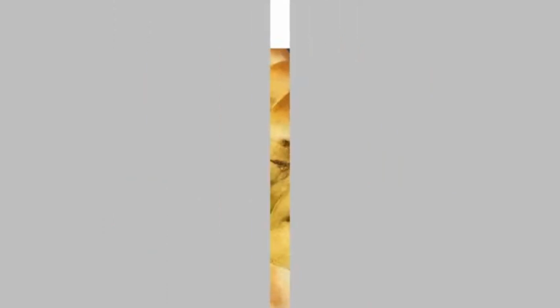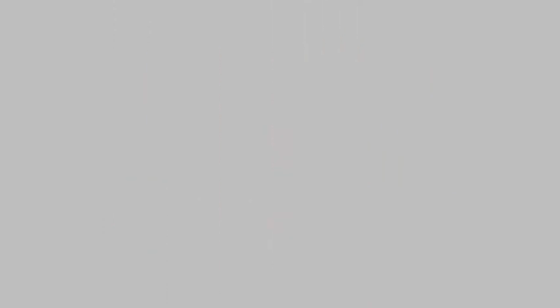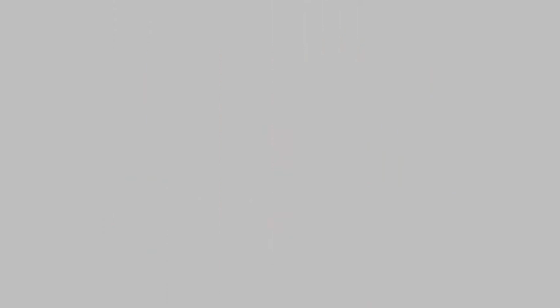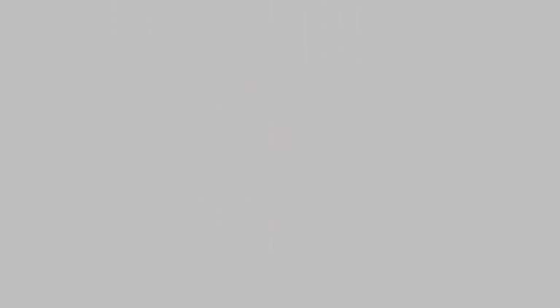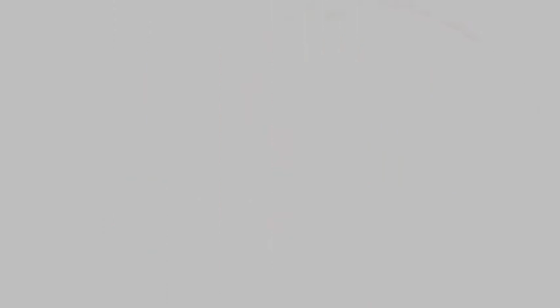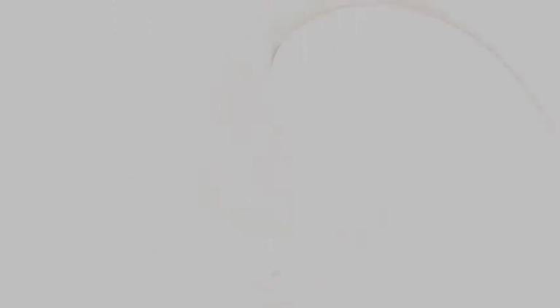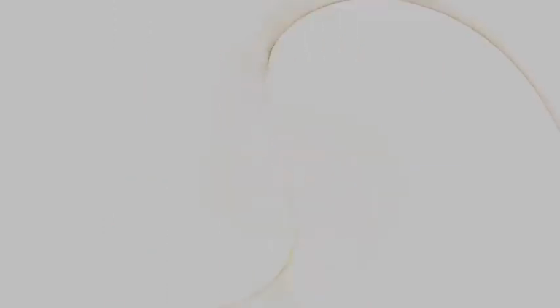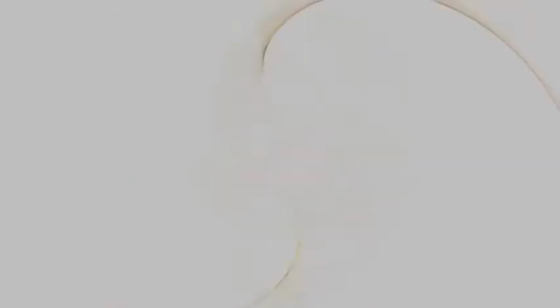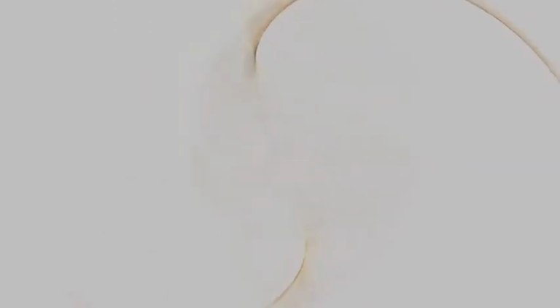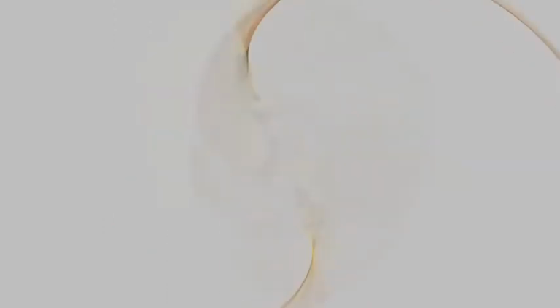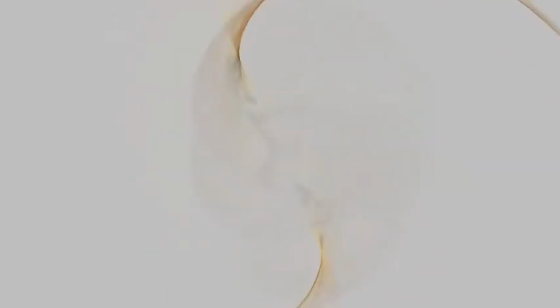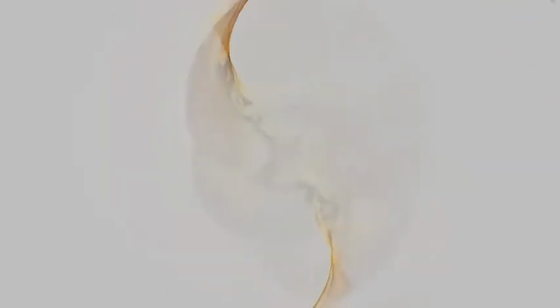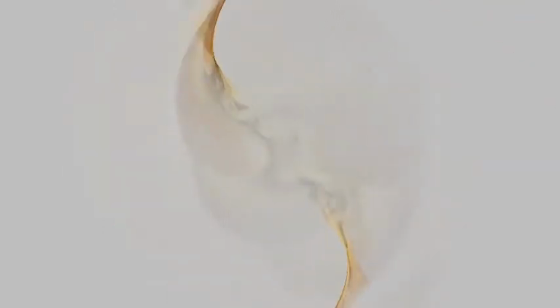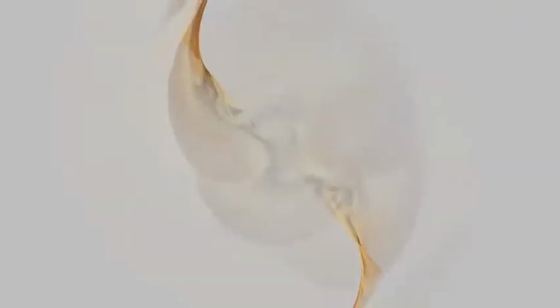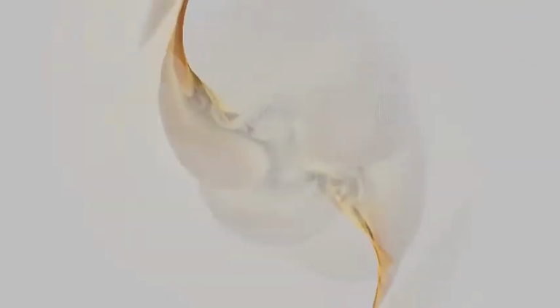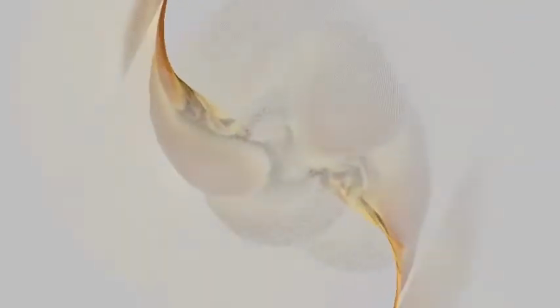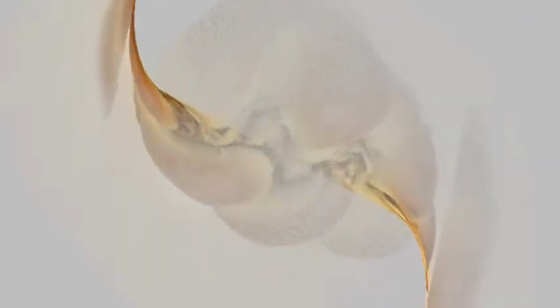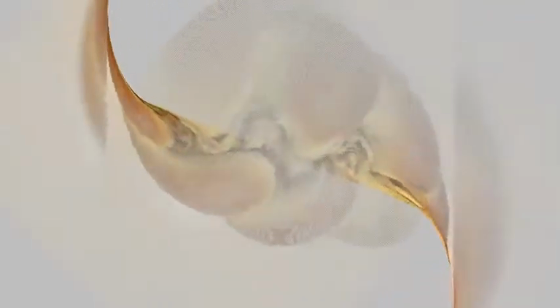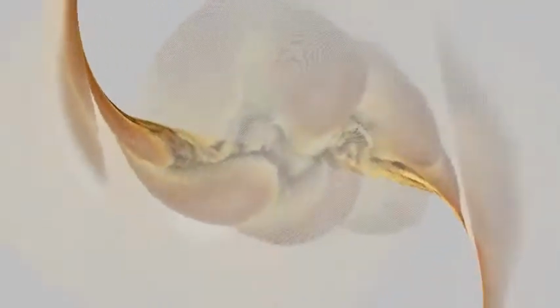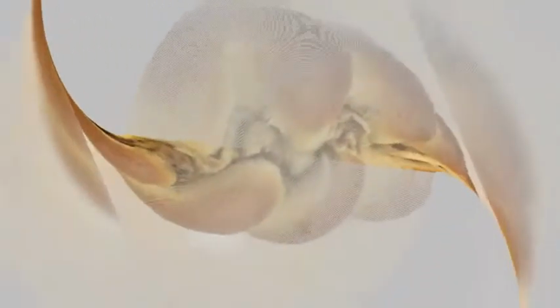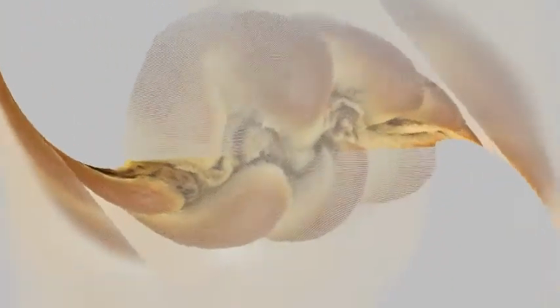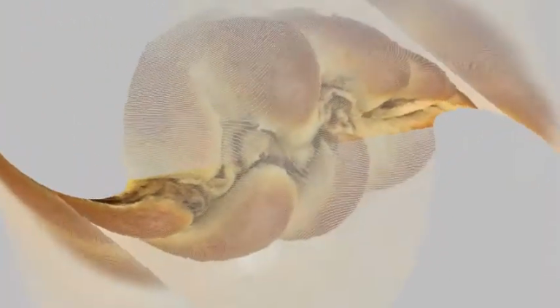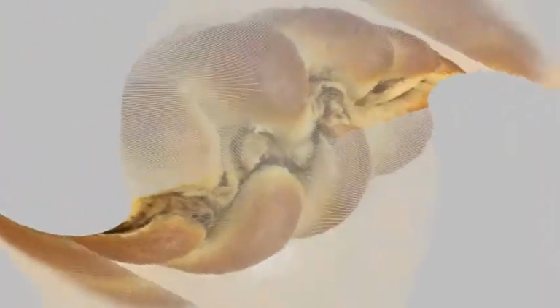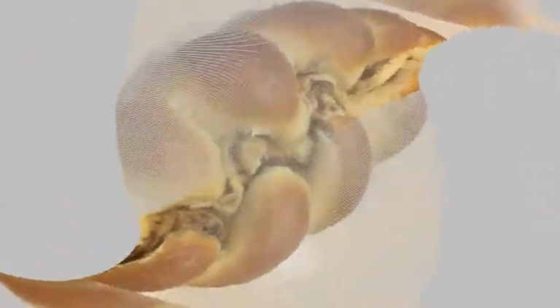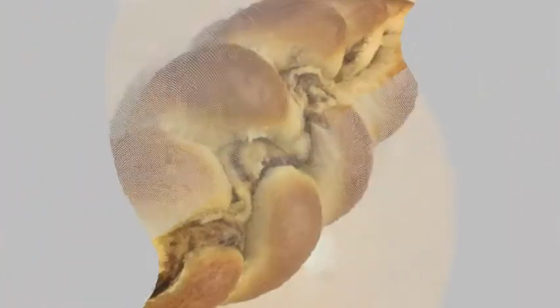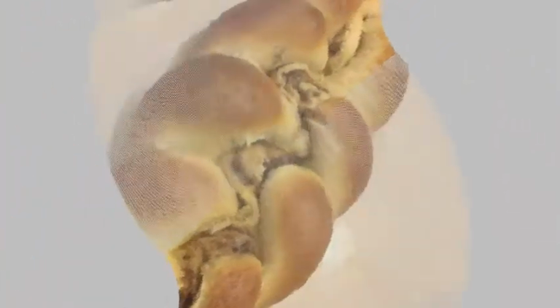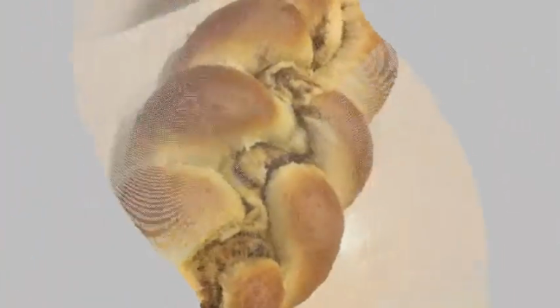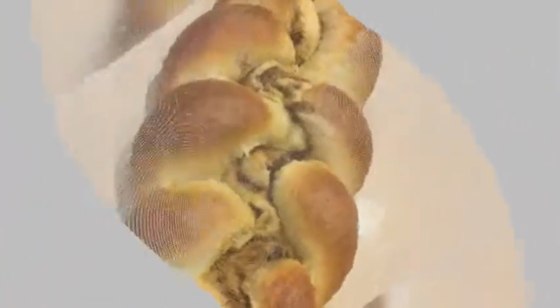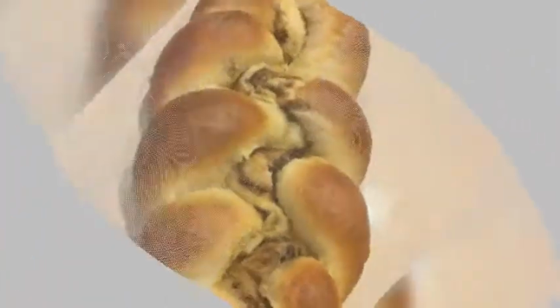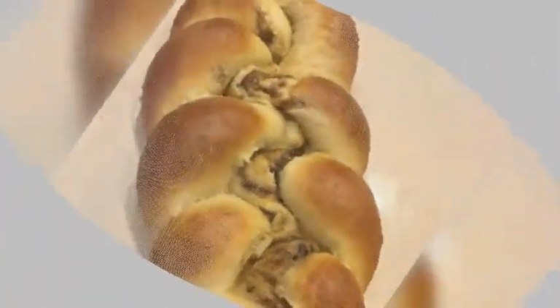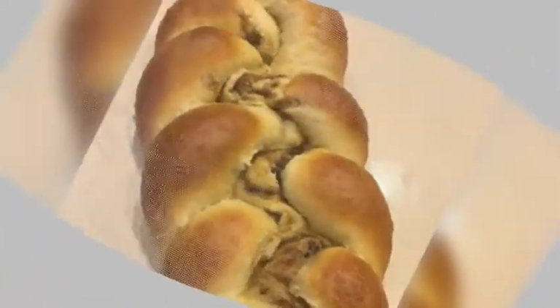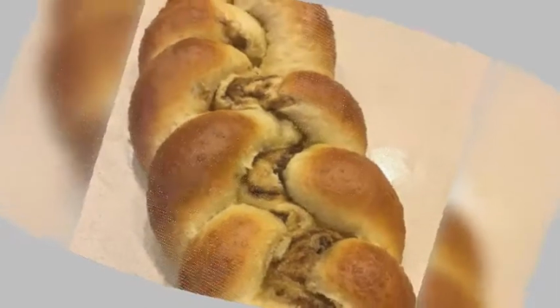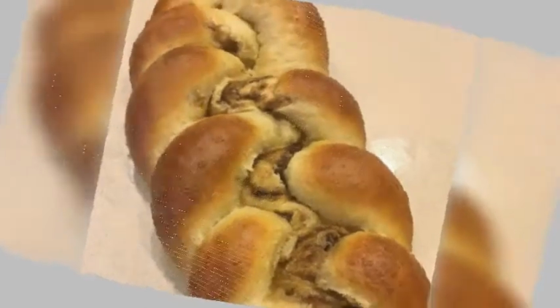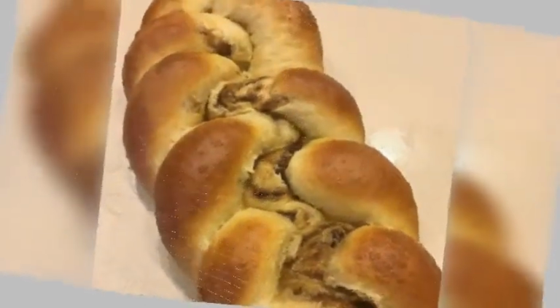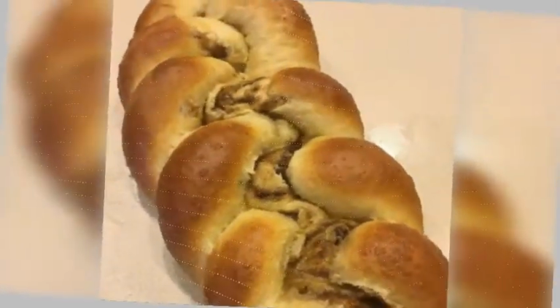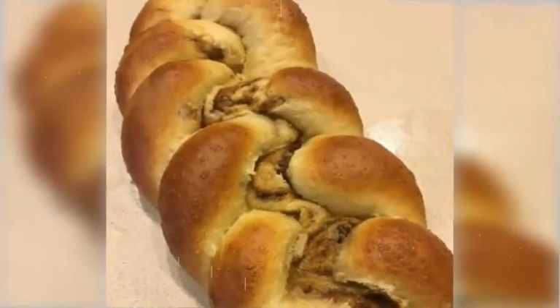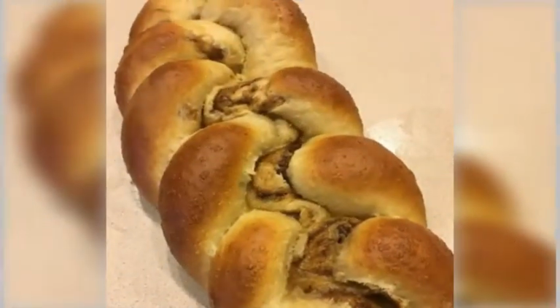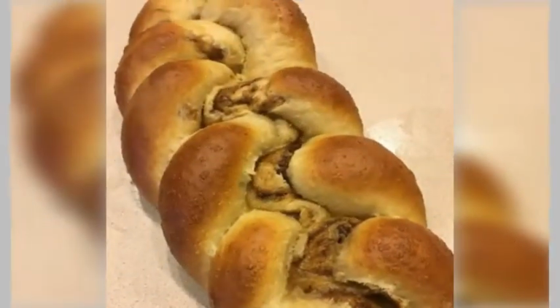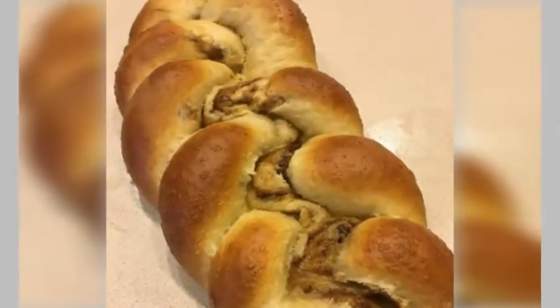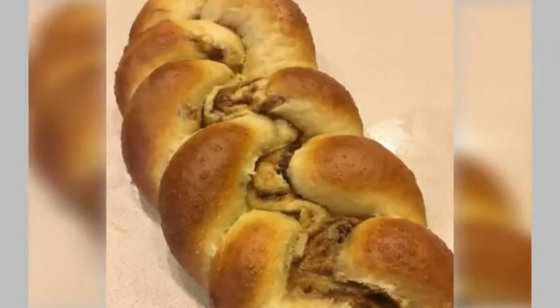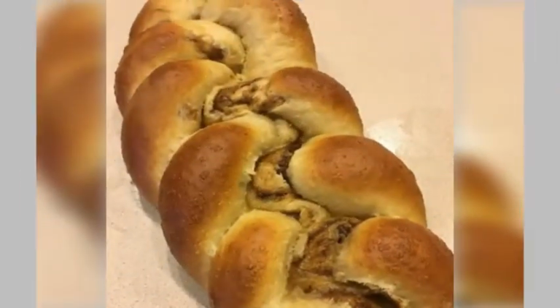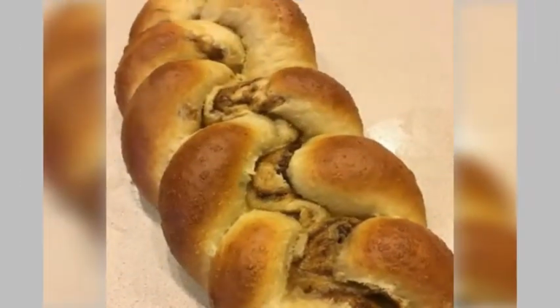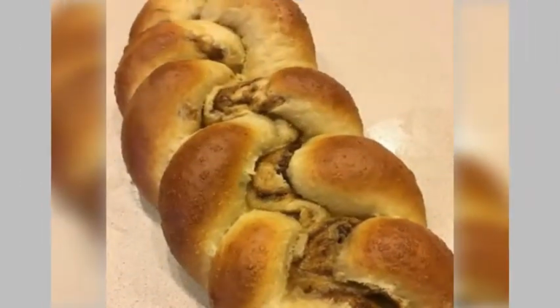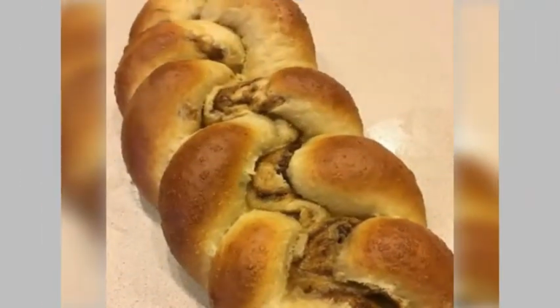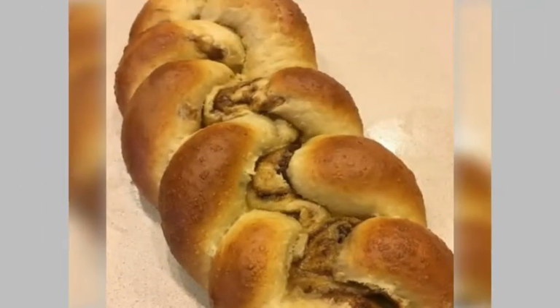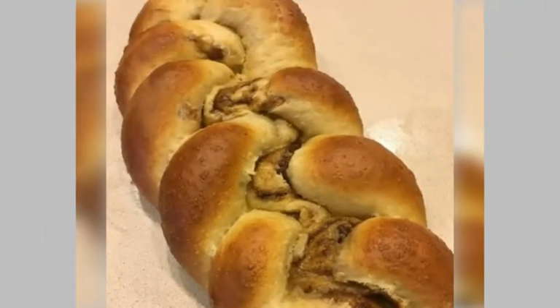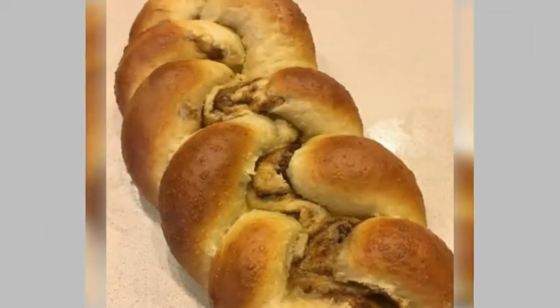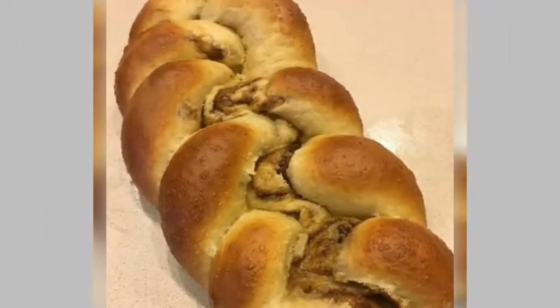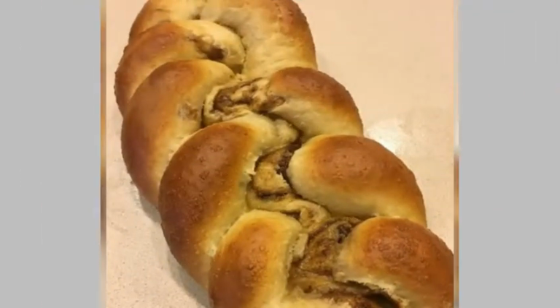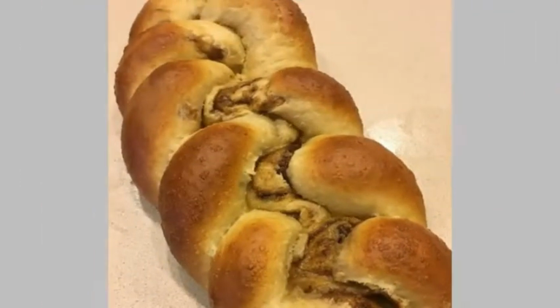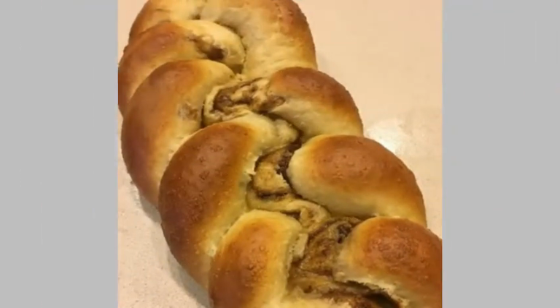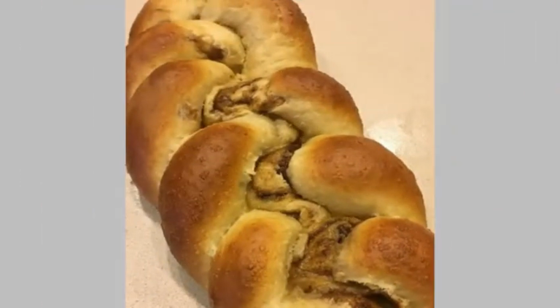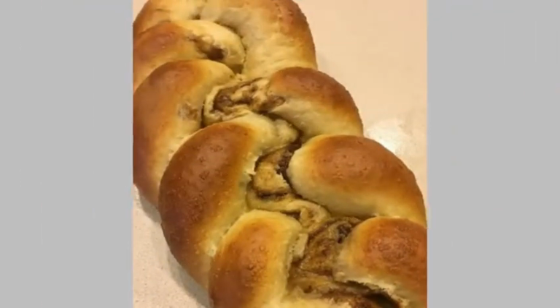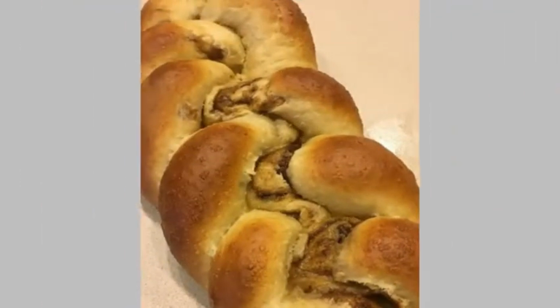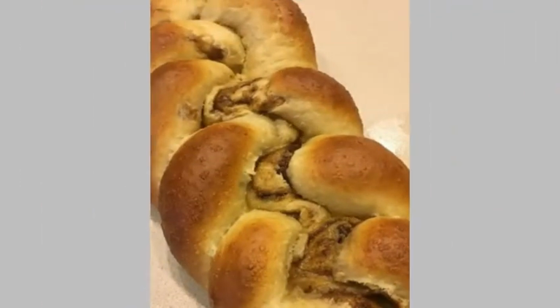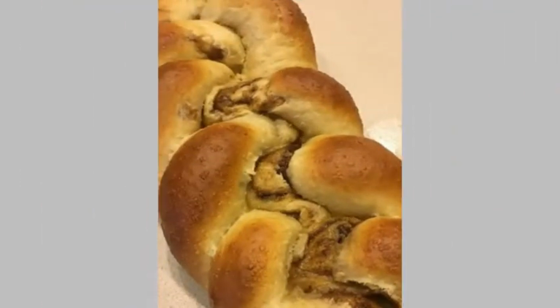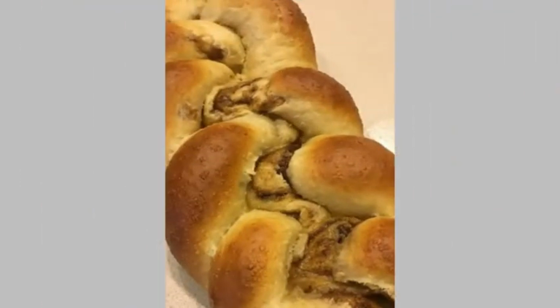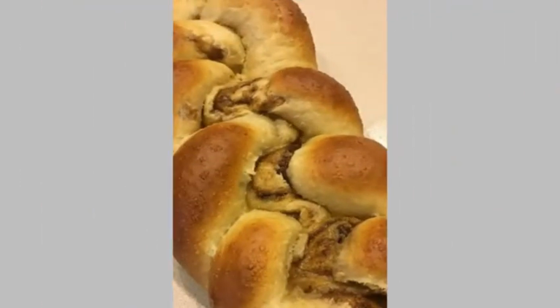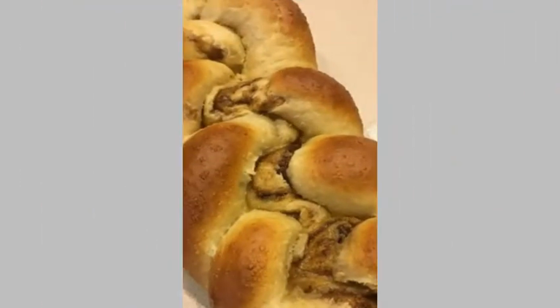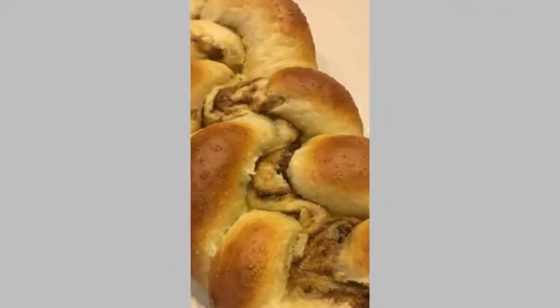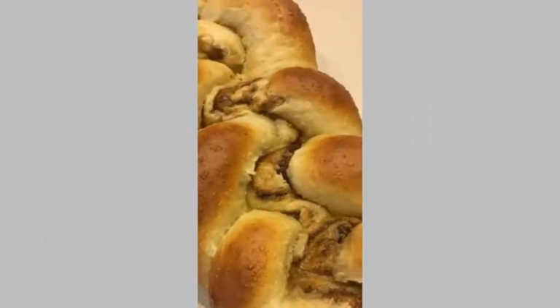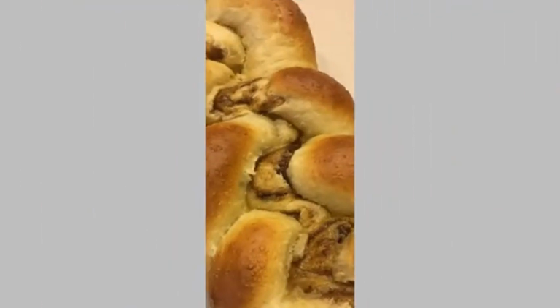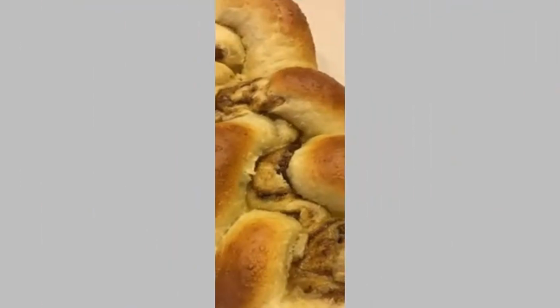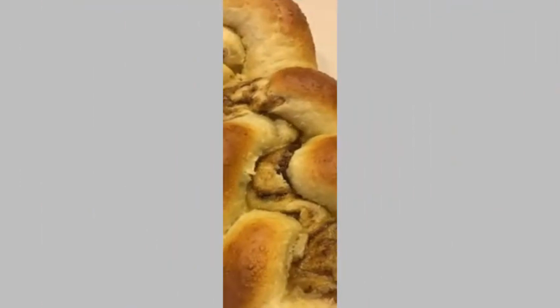Finish. If you somehow have extra, which you won't, you can always turn it into challah French toast.